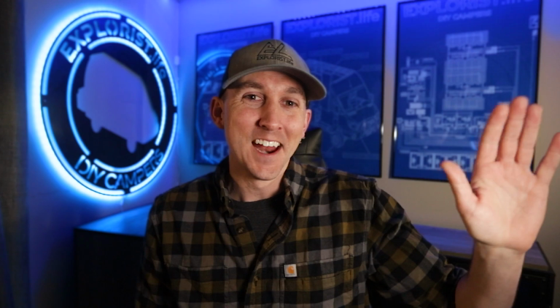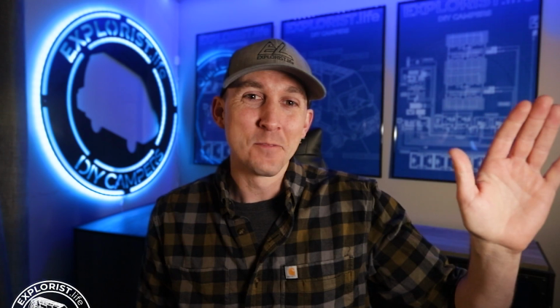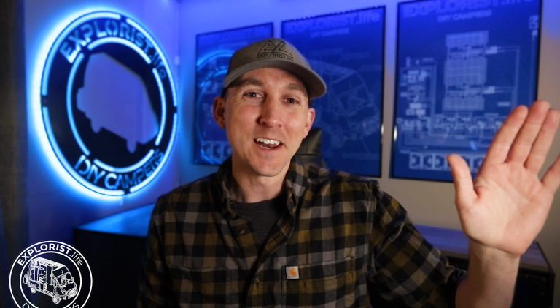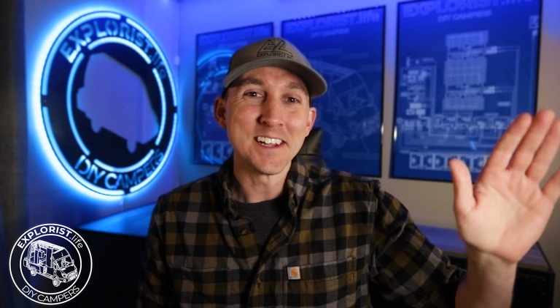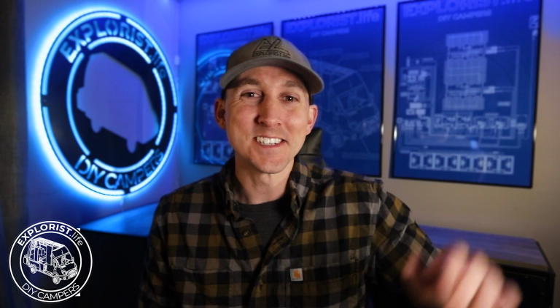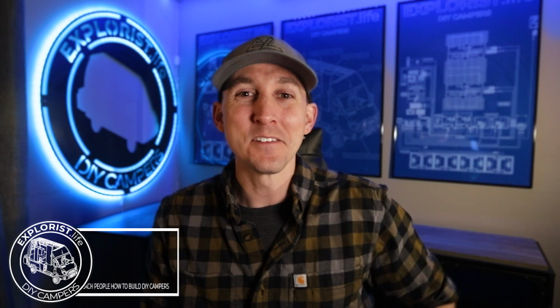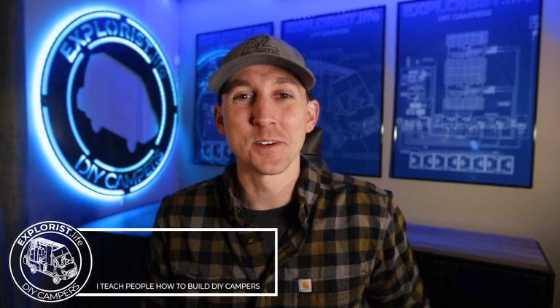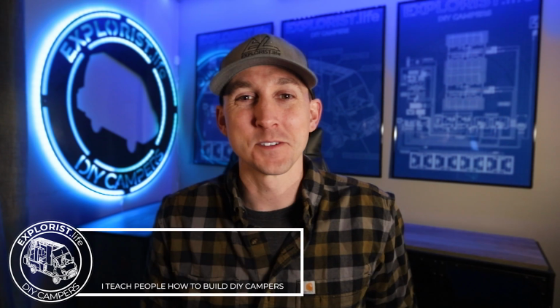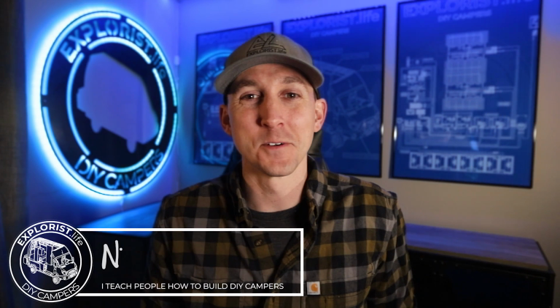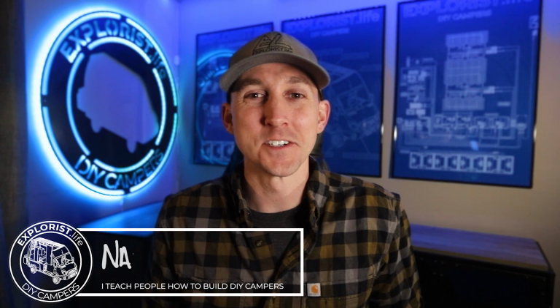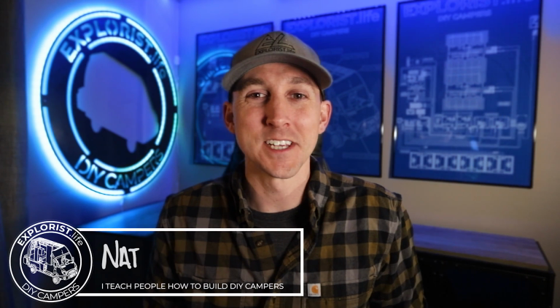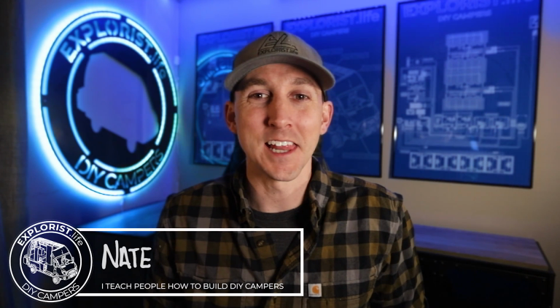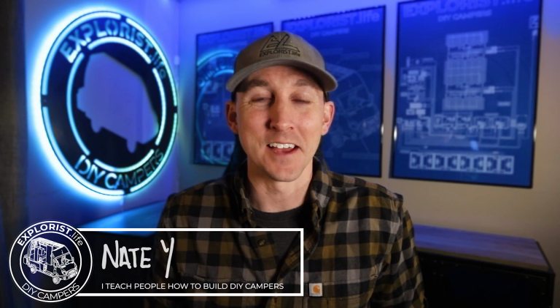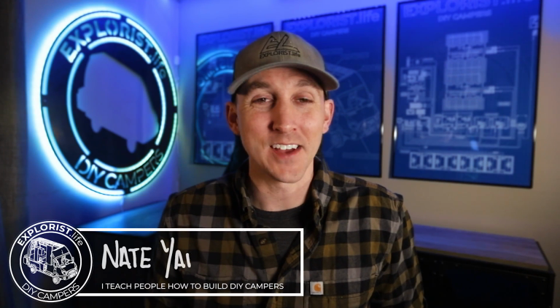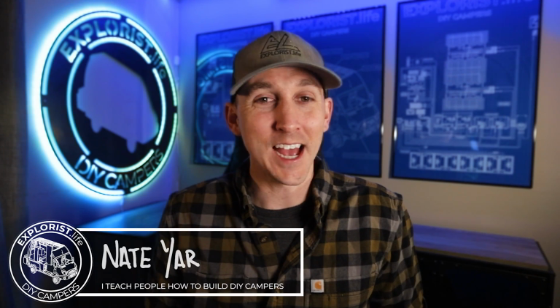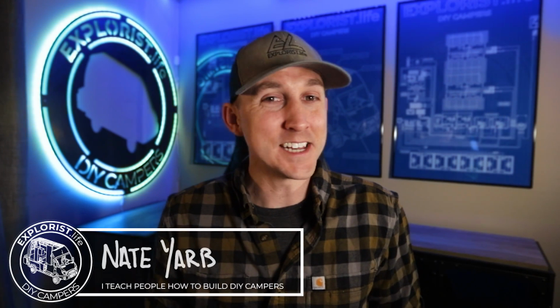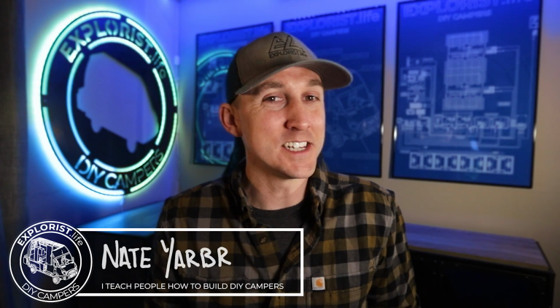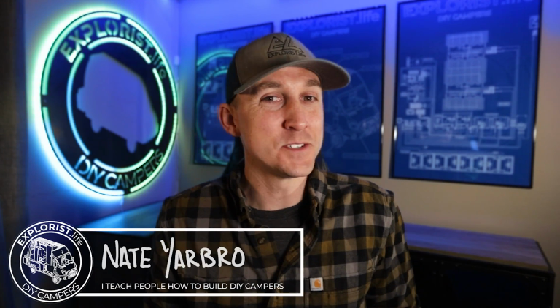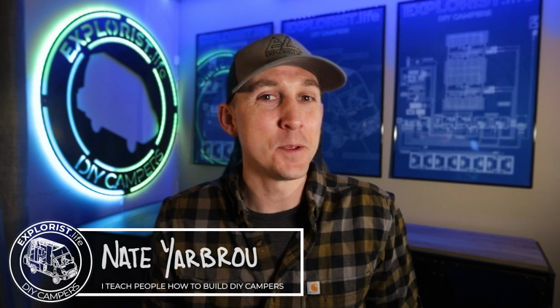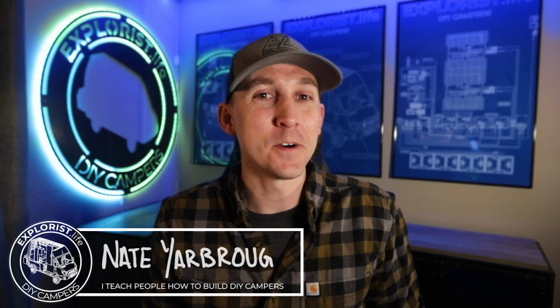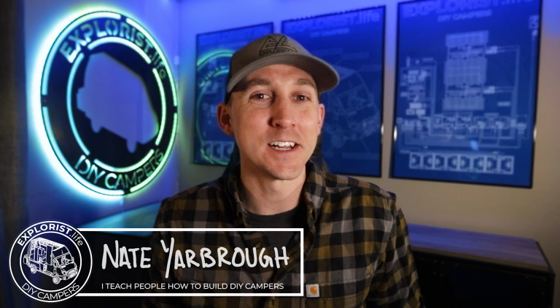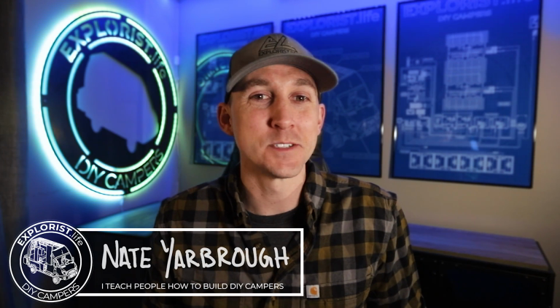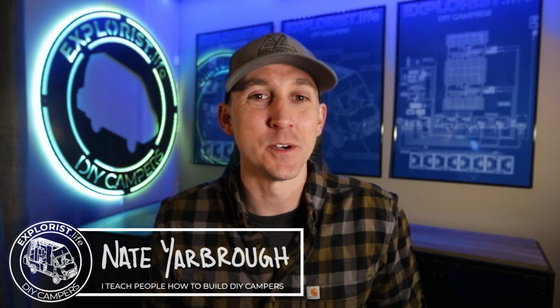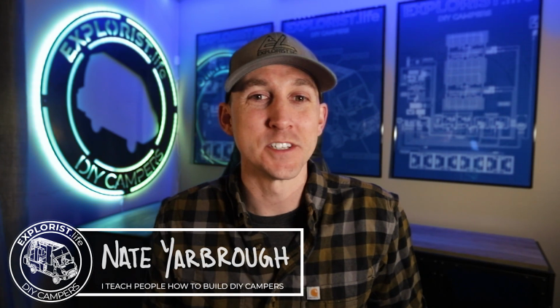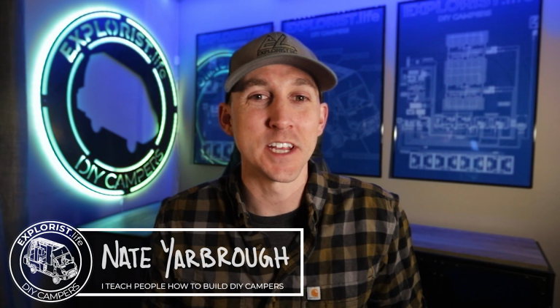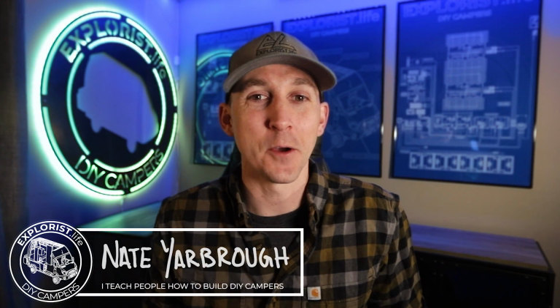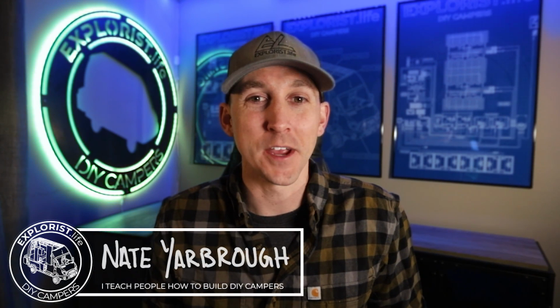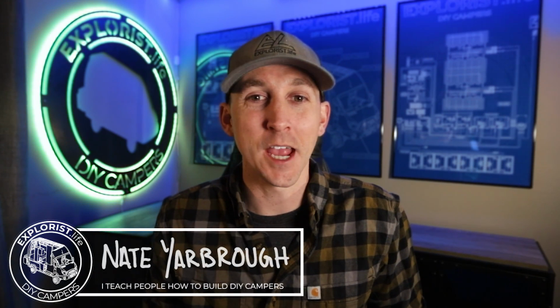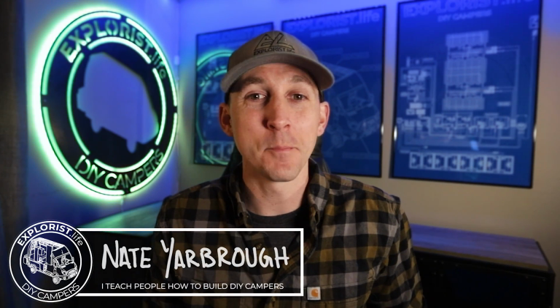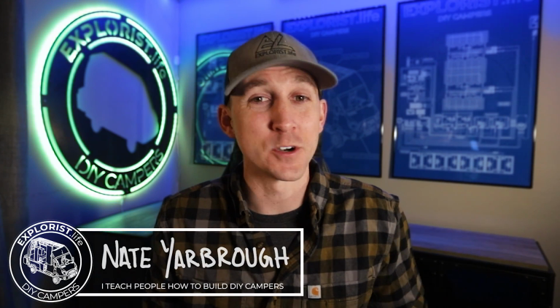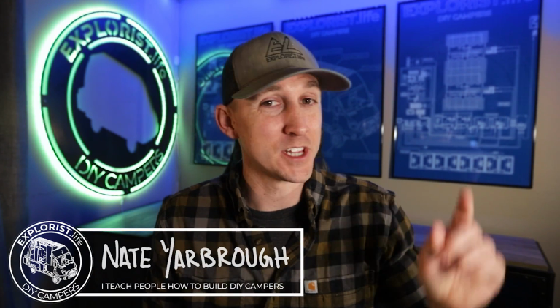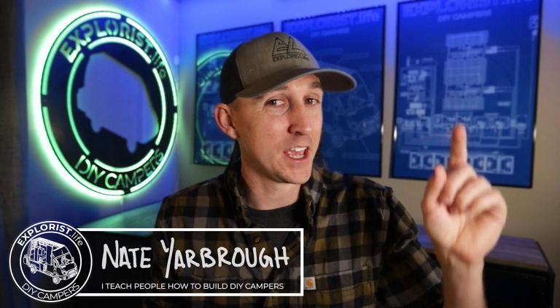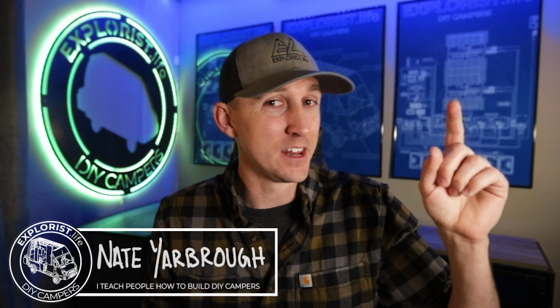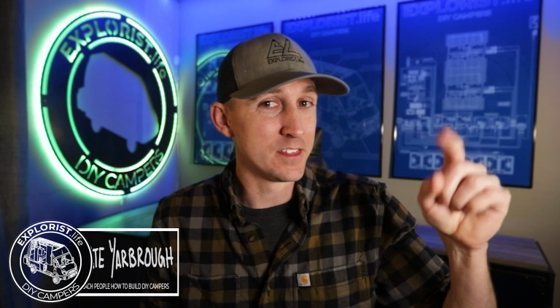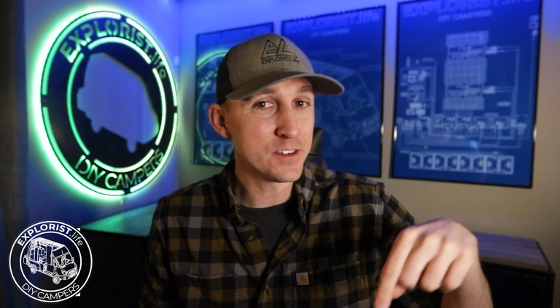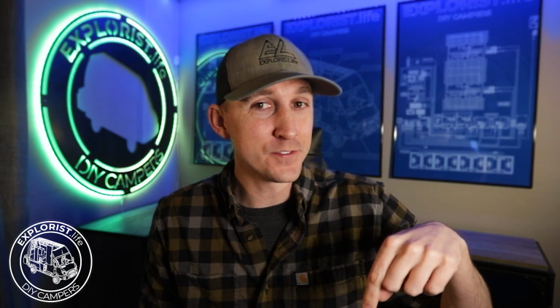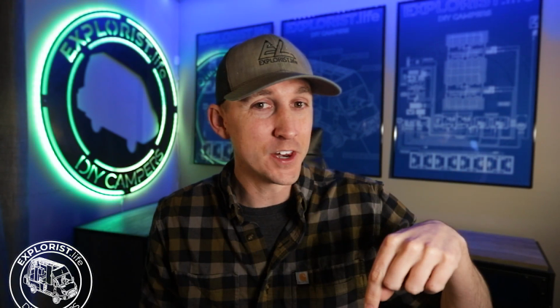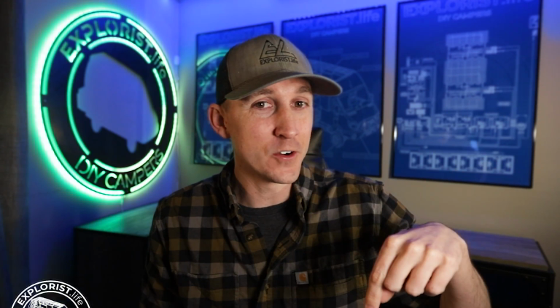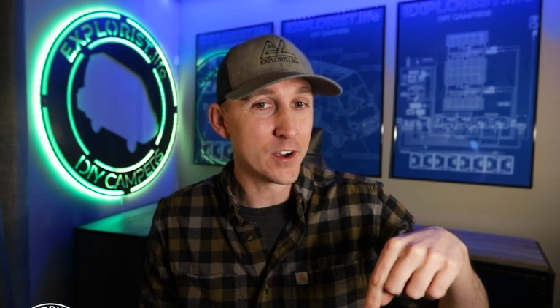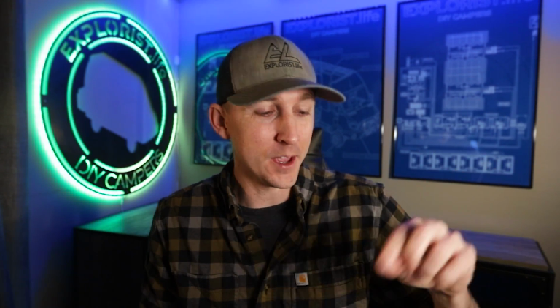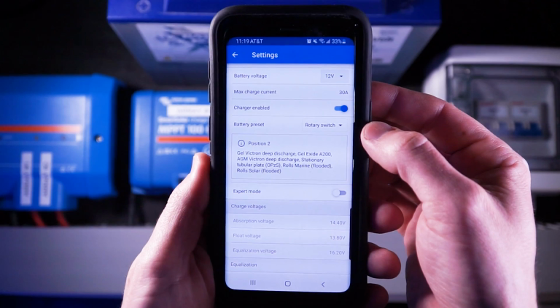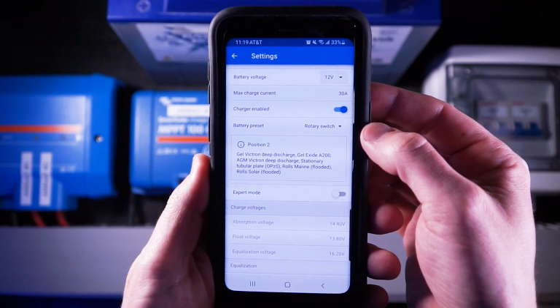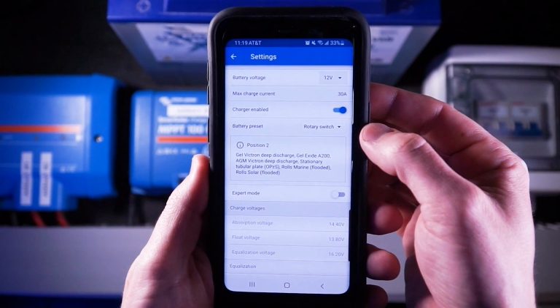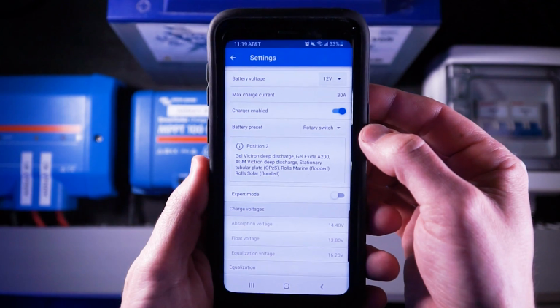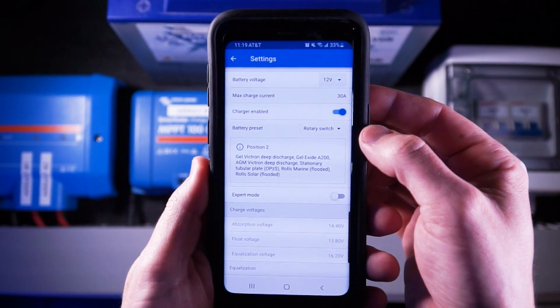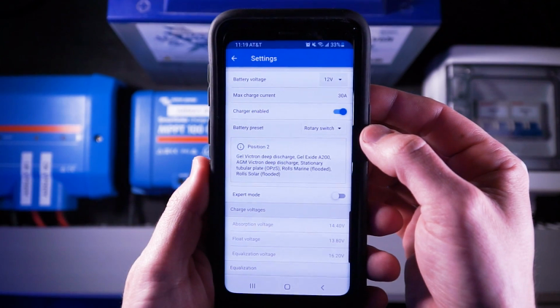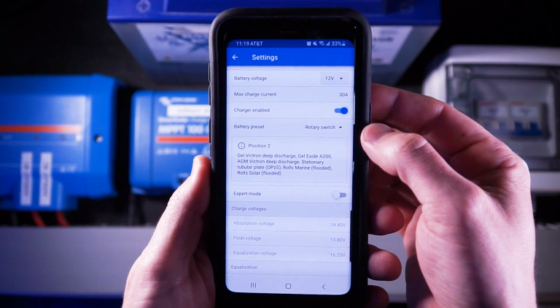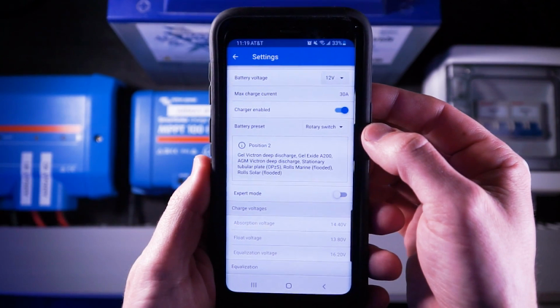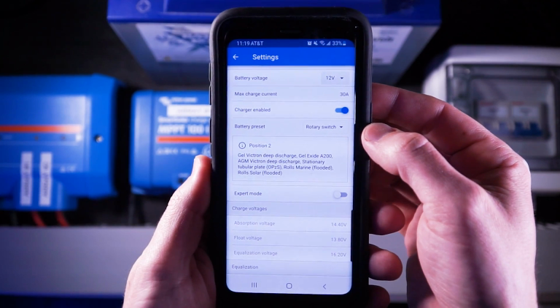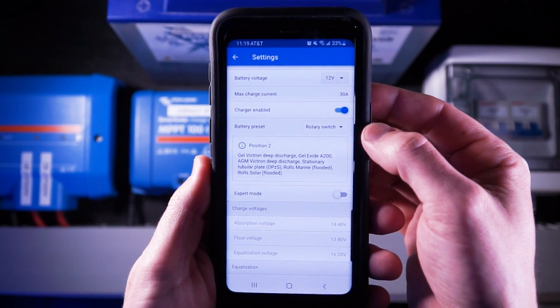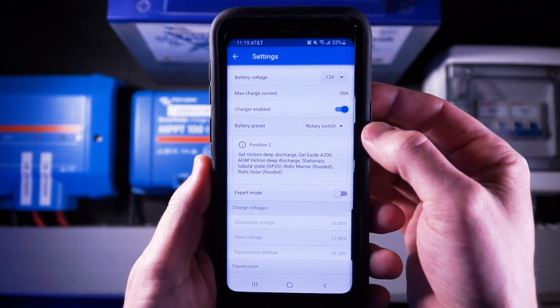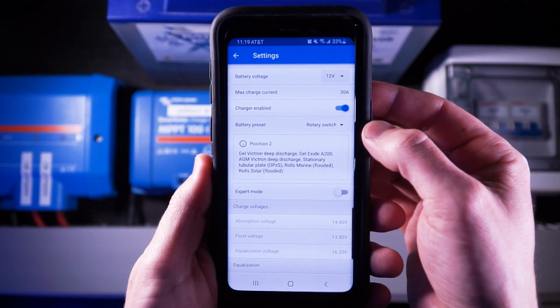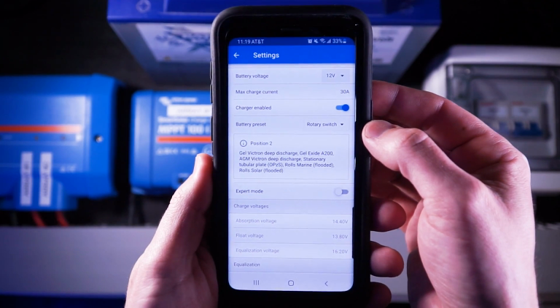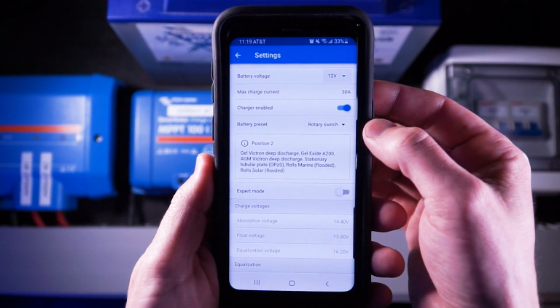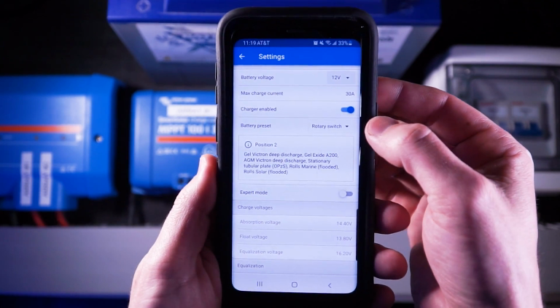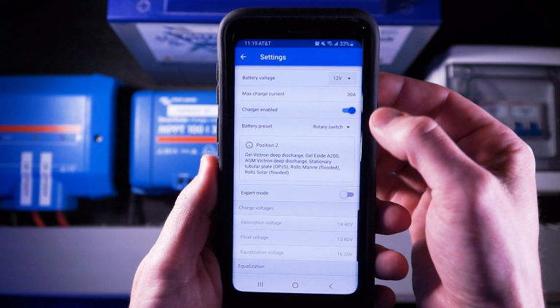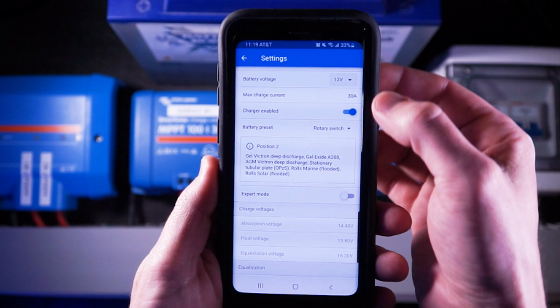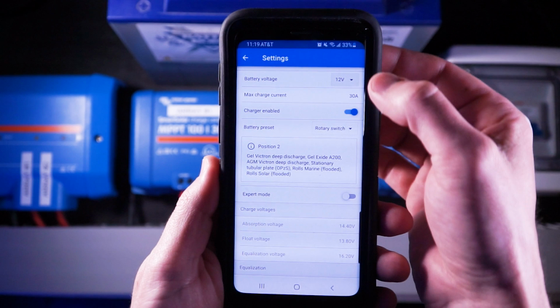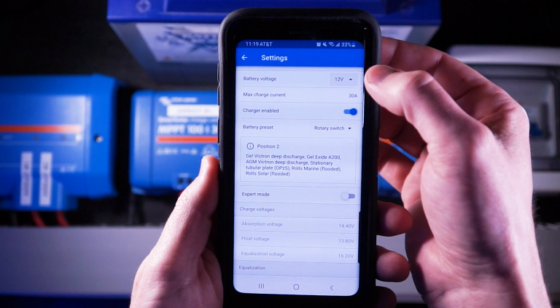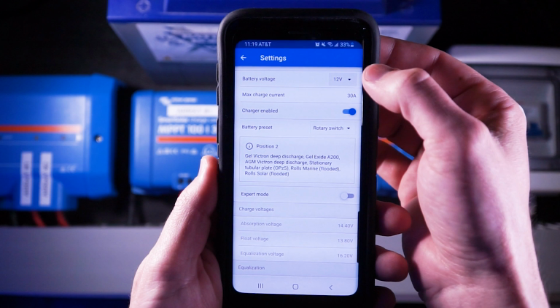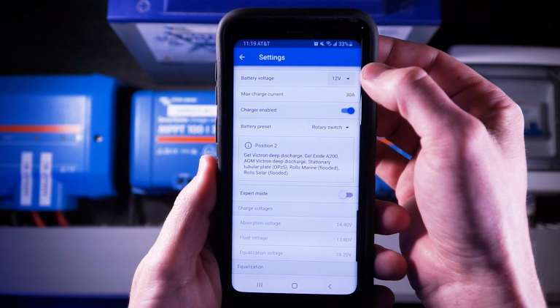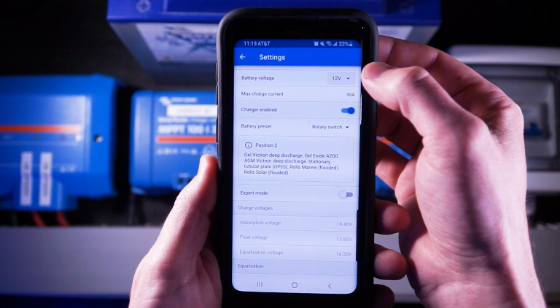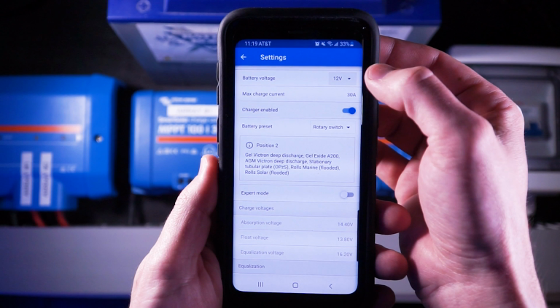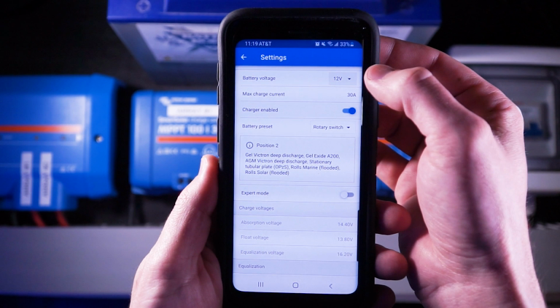Hey everybody, it's Nate from Explorers.life. I teach people how to build DIY campers and in this video I'm going to teach you how to program a solar charge controller.